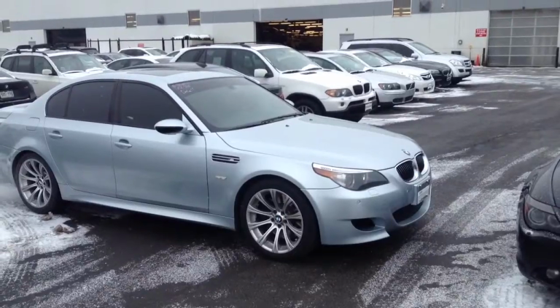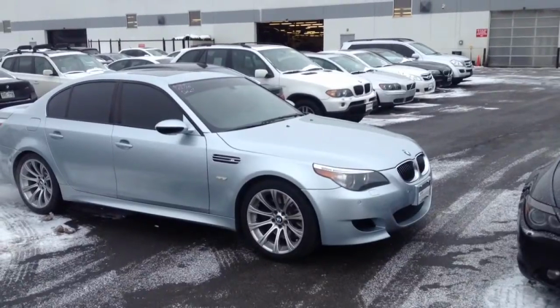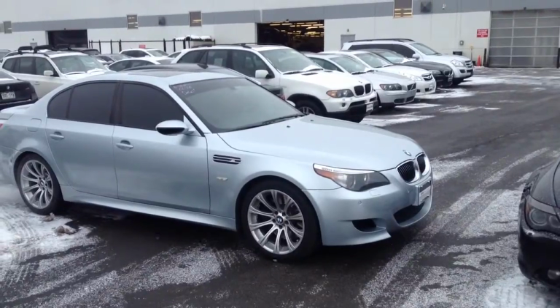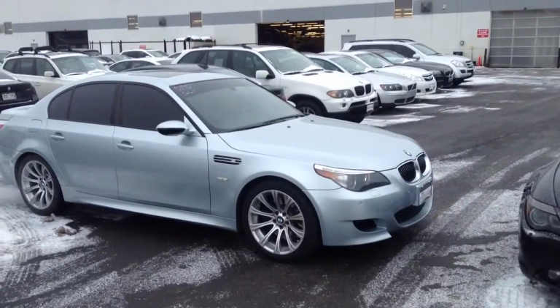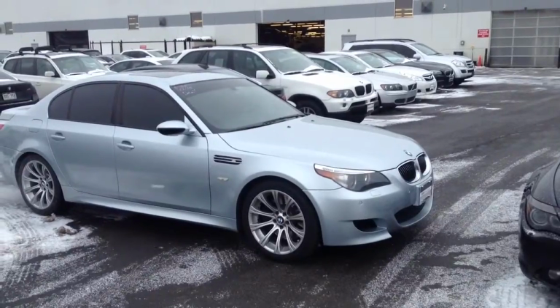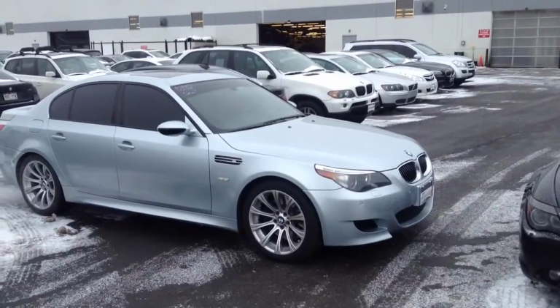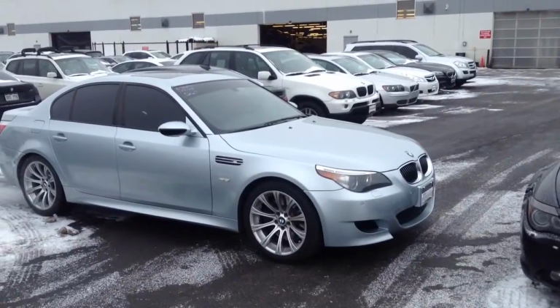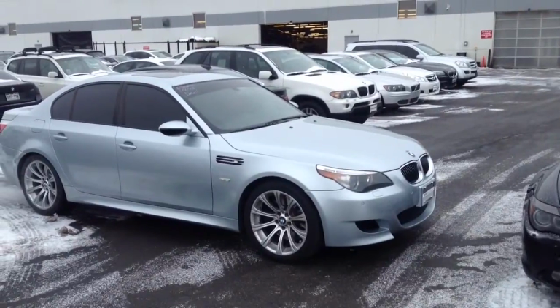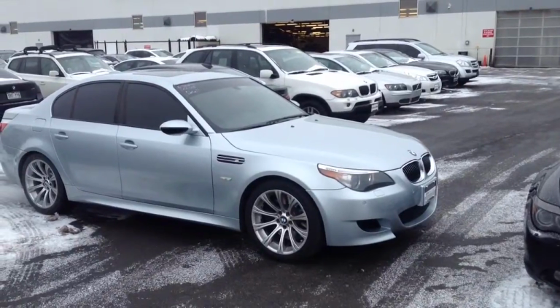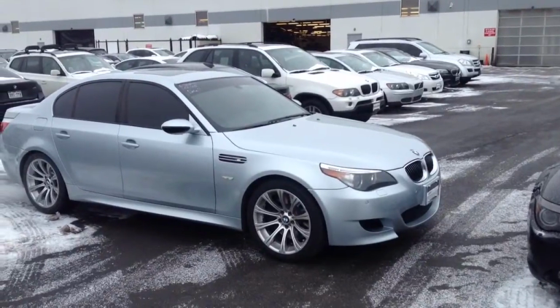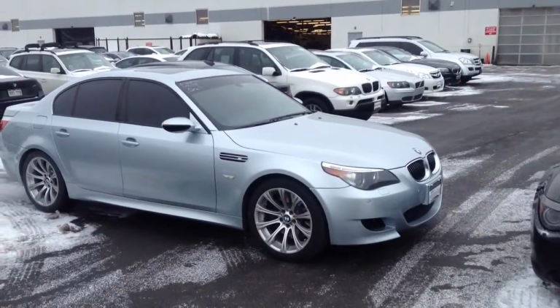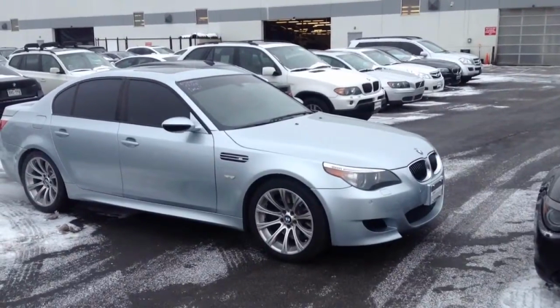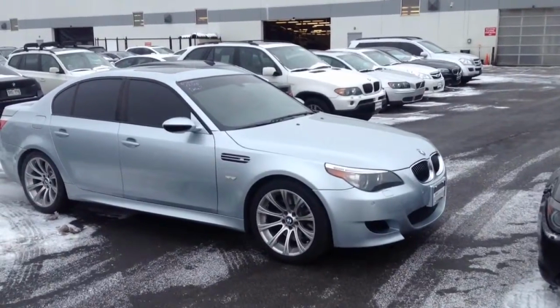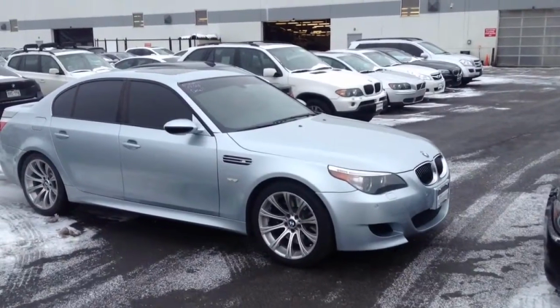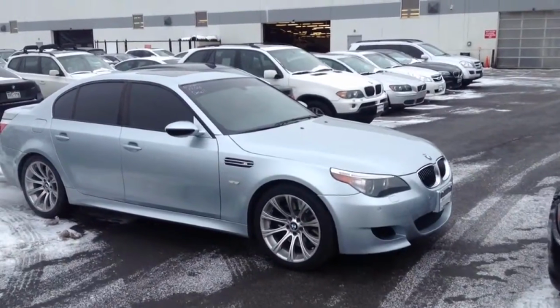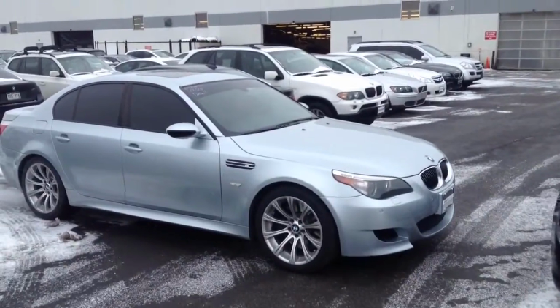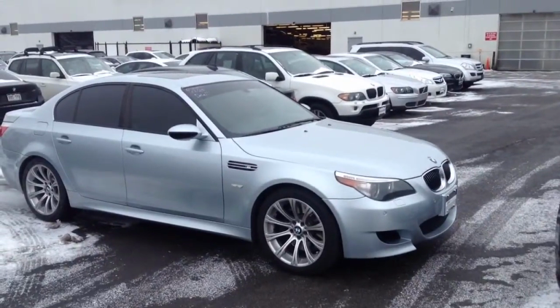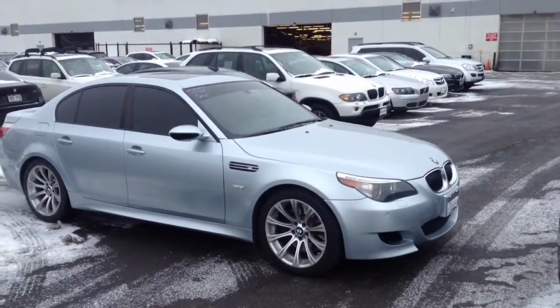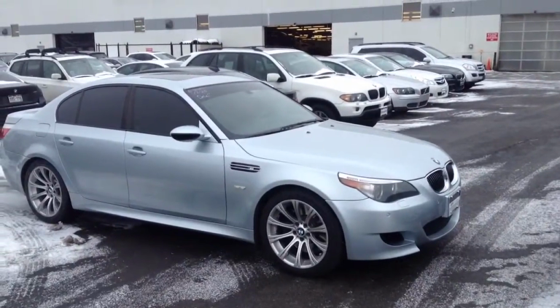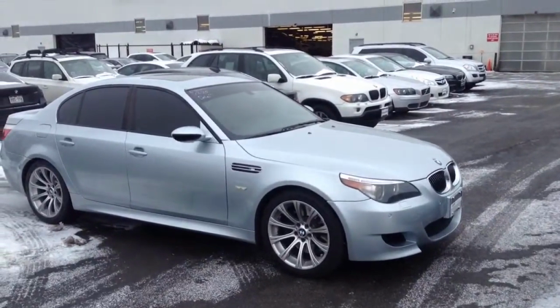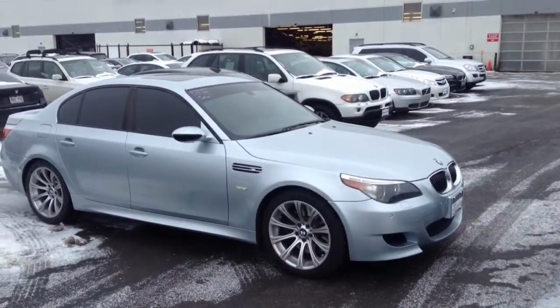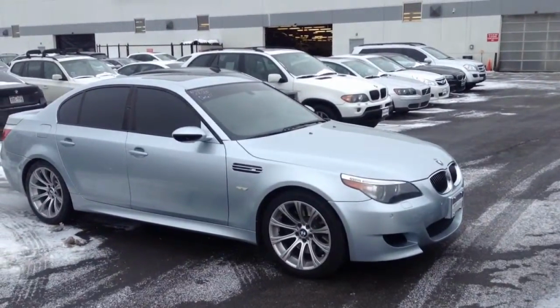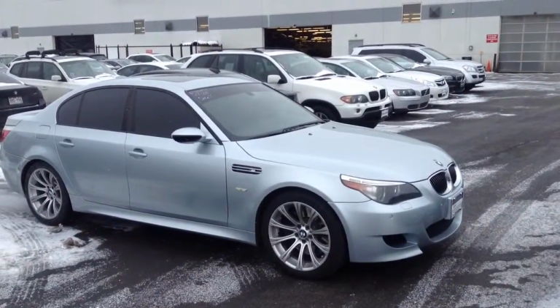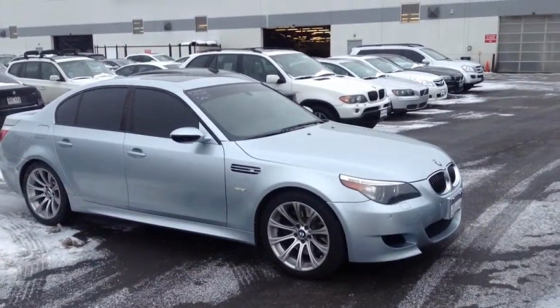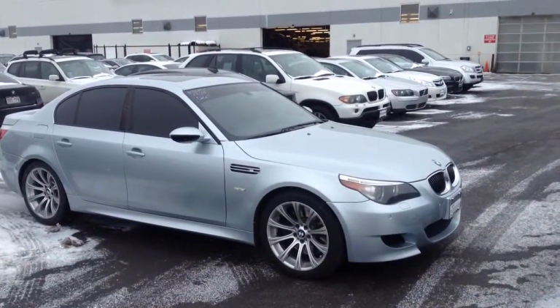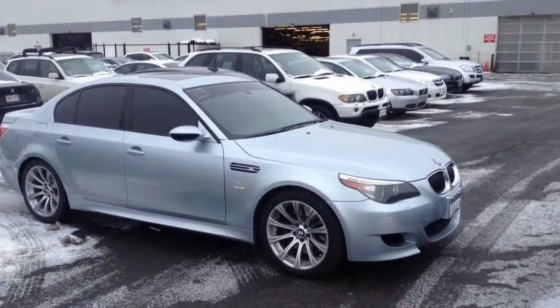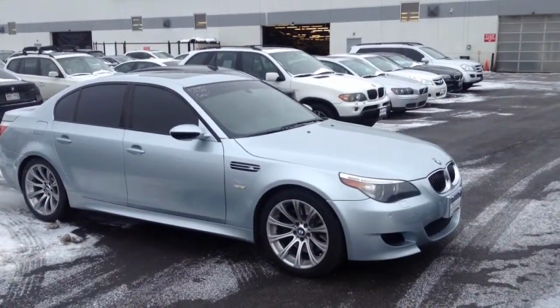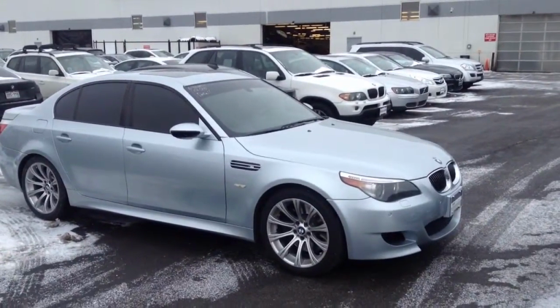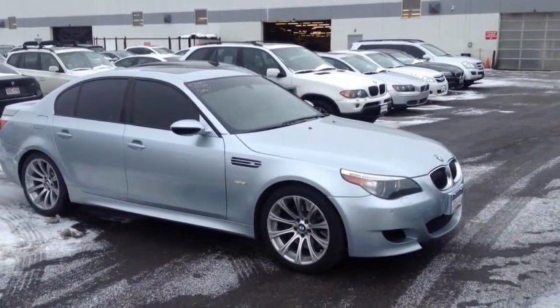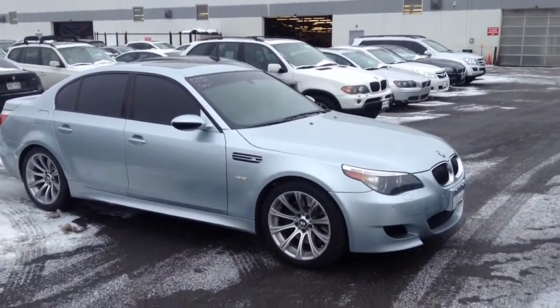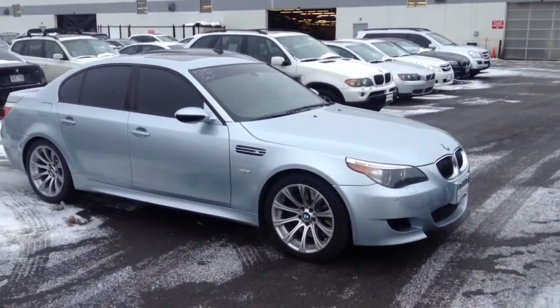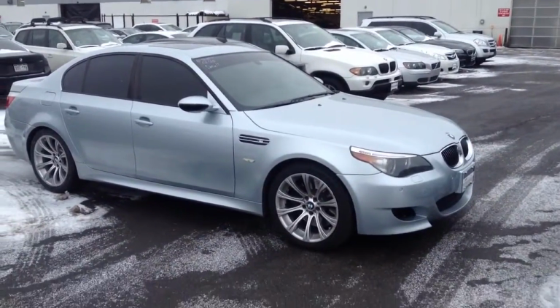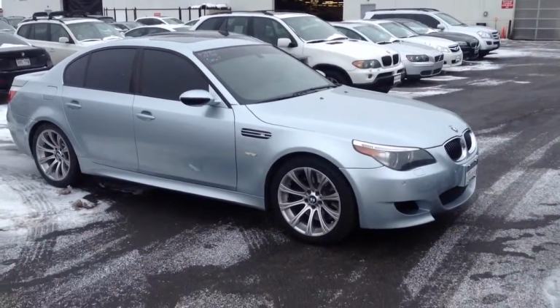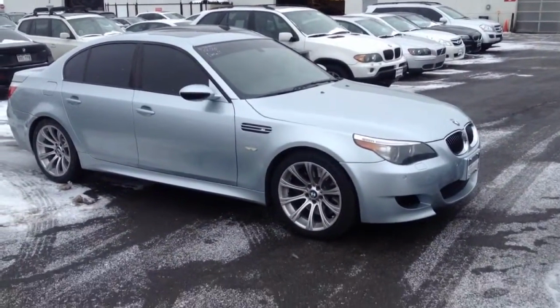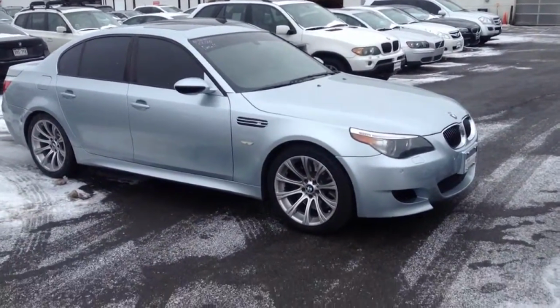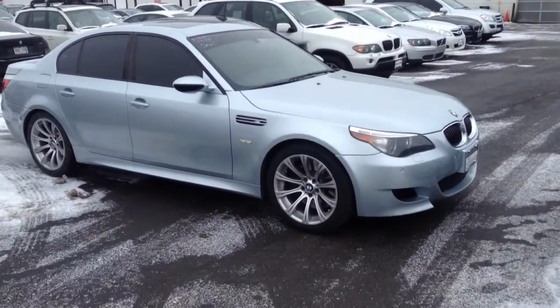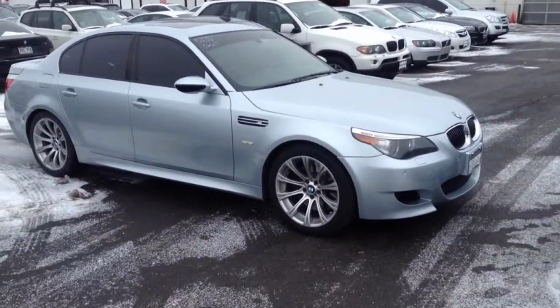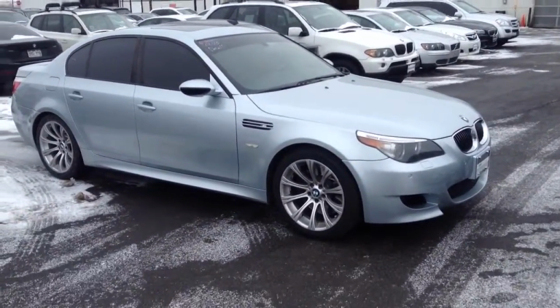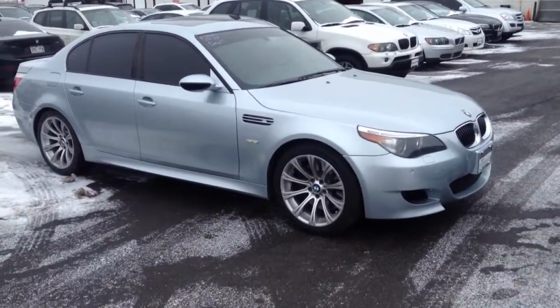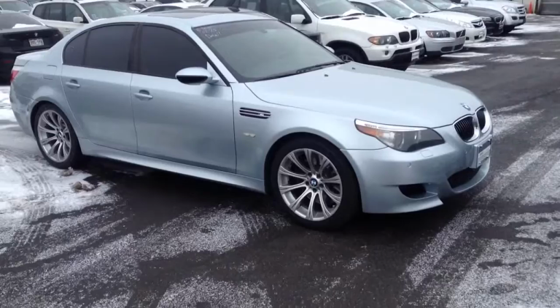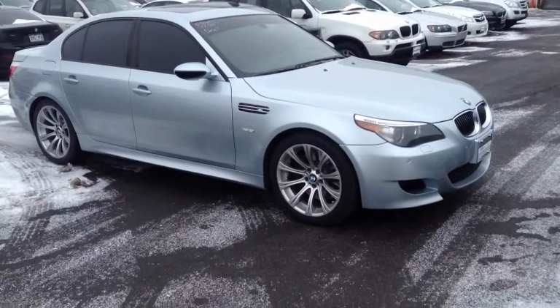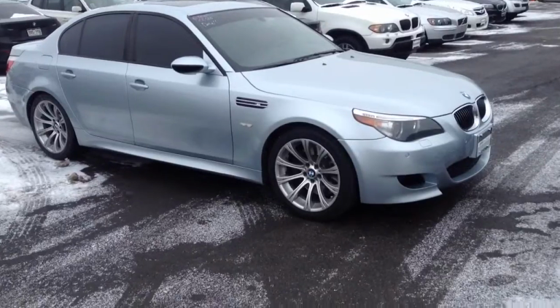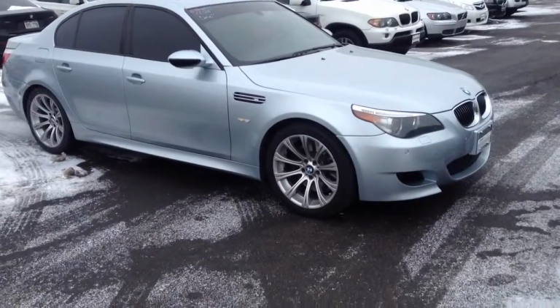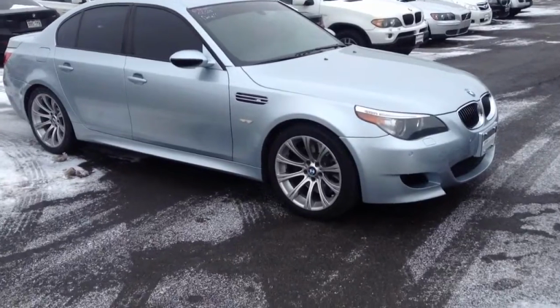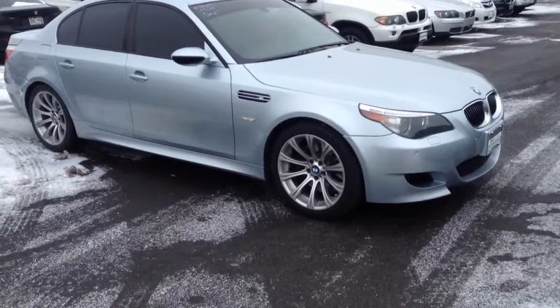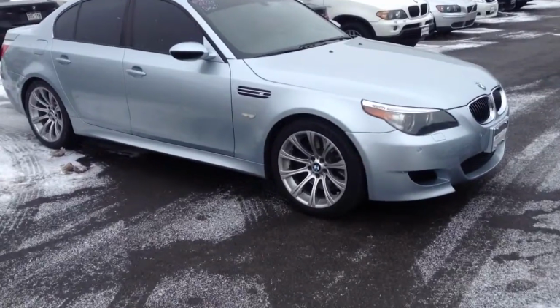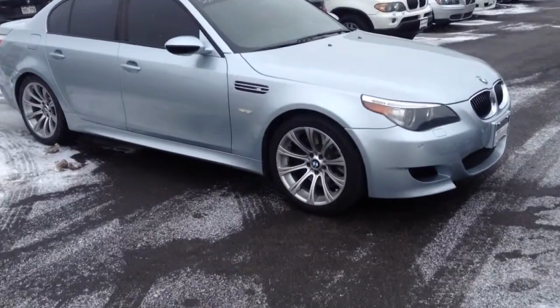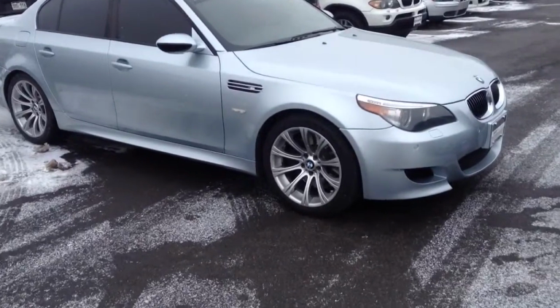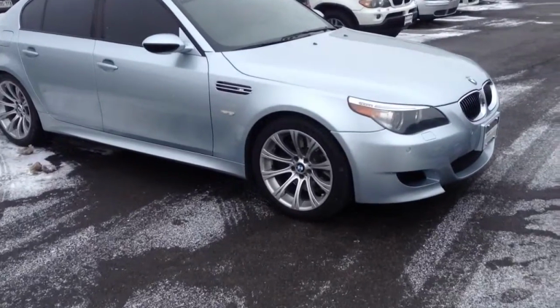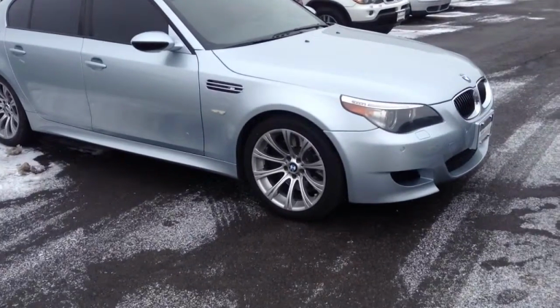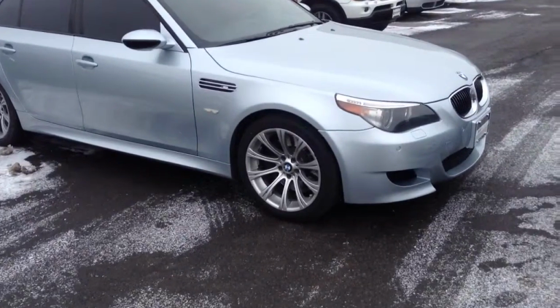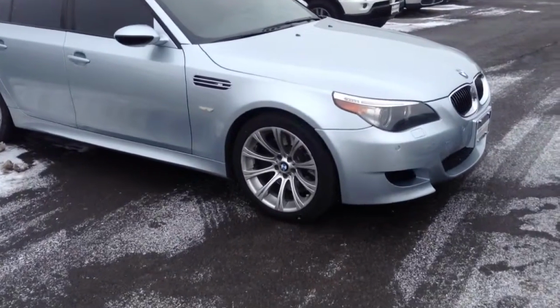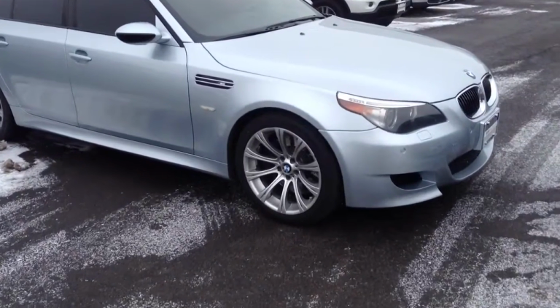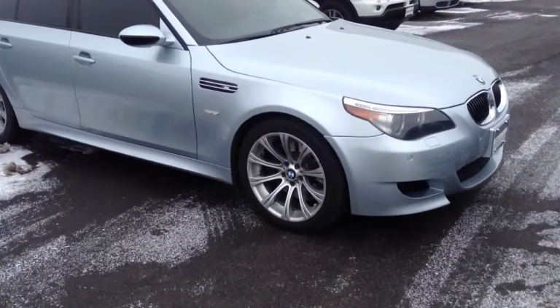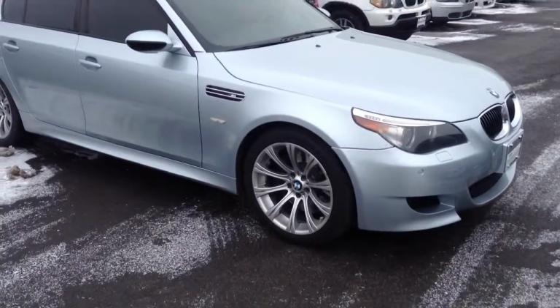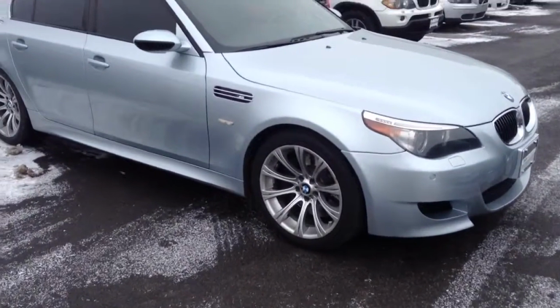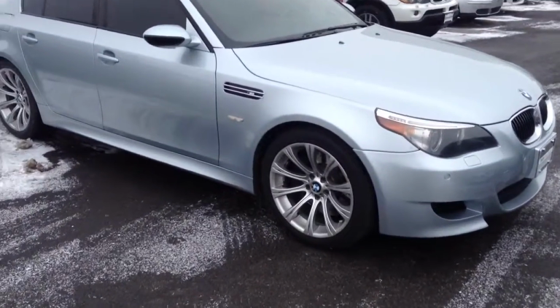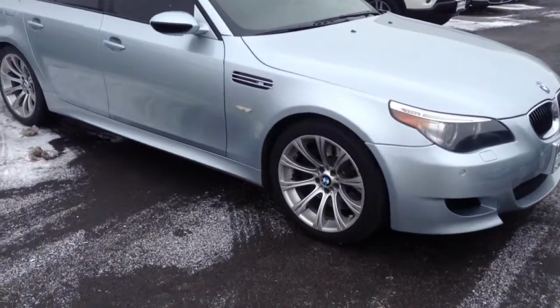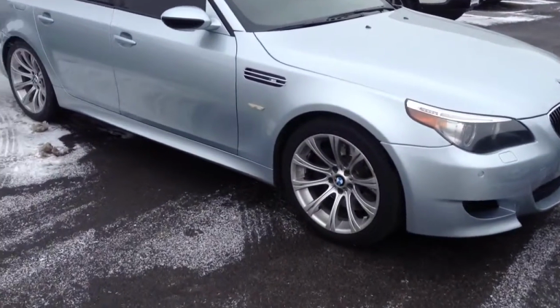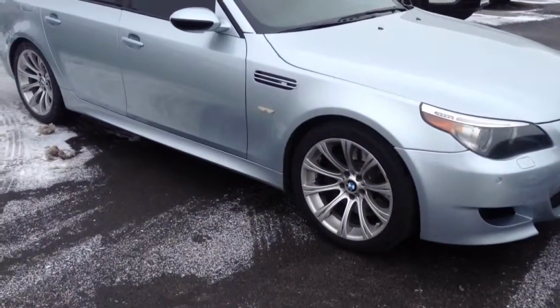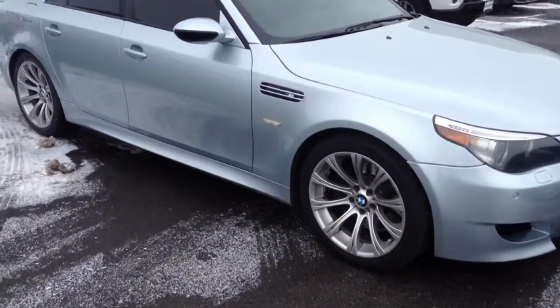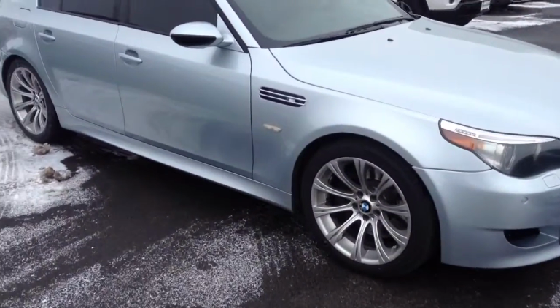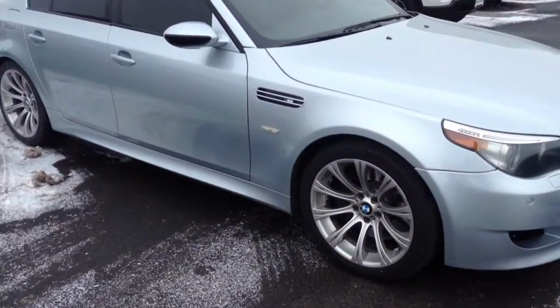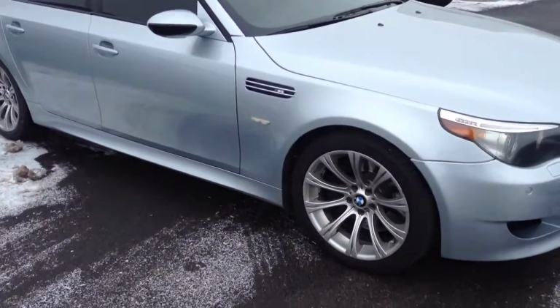Hi Saleem, this is Tyler Woodward at Chomp BMW in Highlands Ranch, Colorado. Here's the video I promised you of the M5.